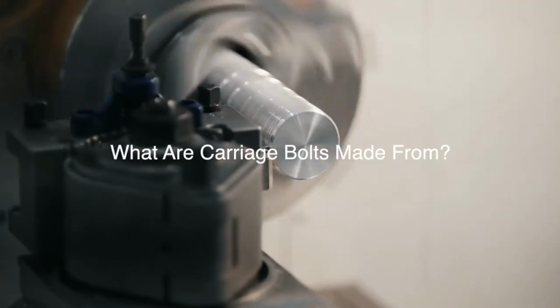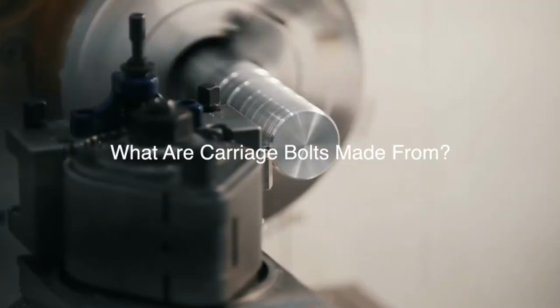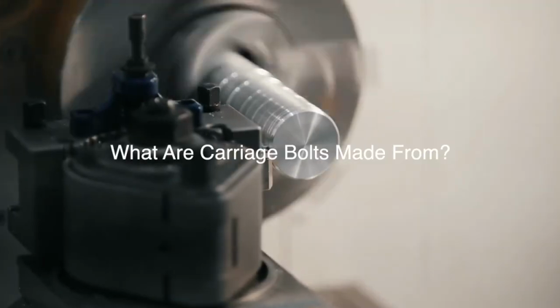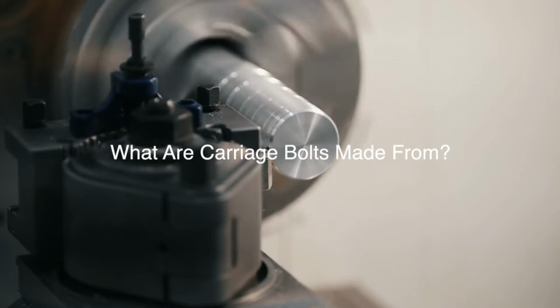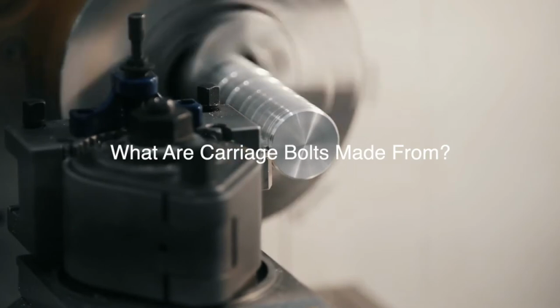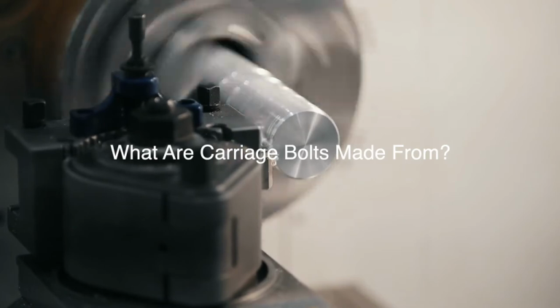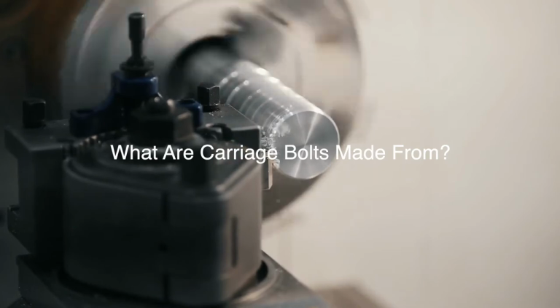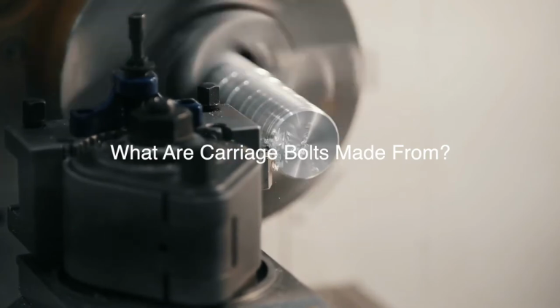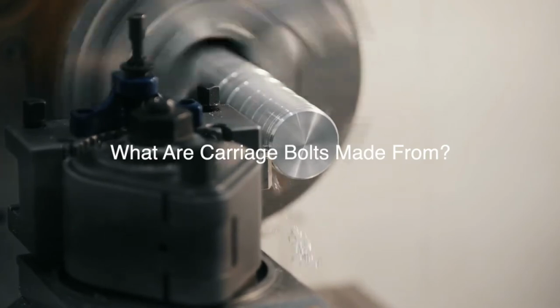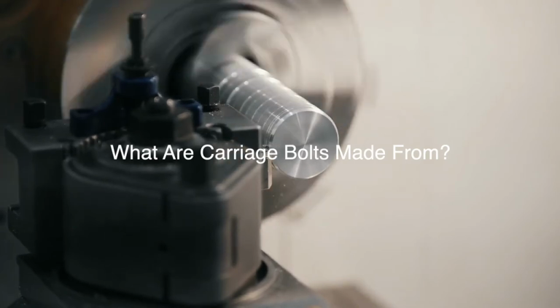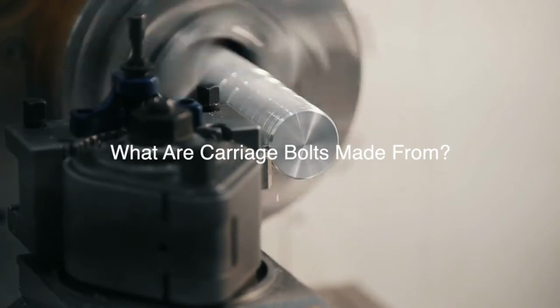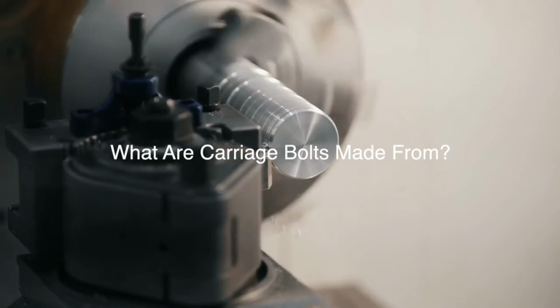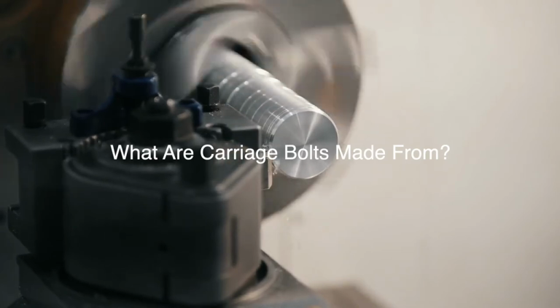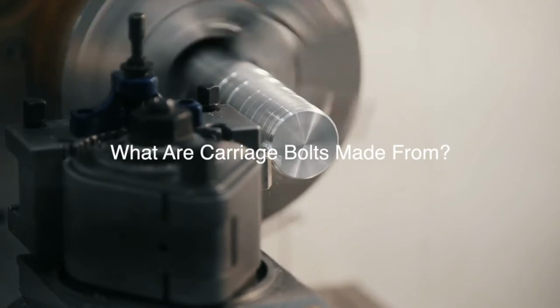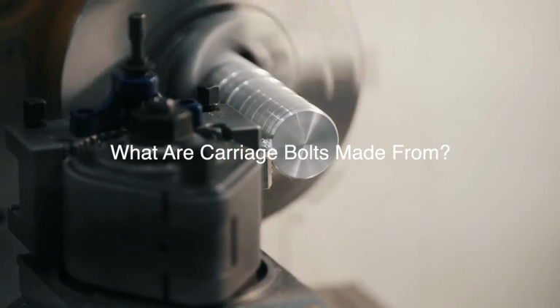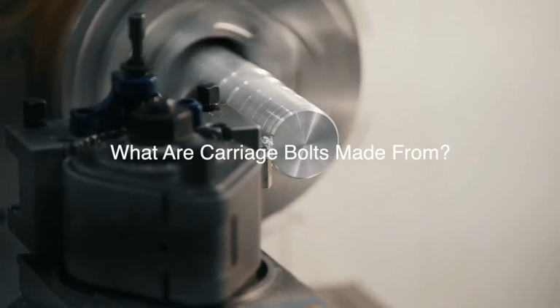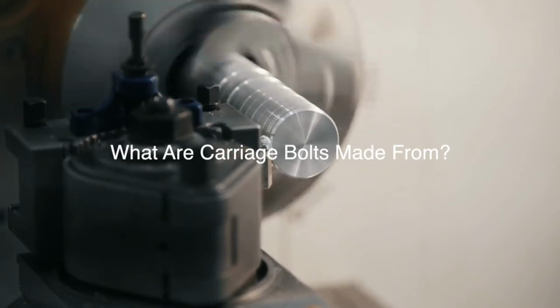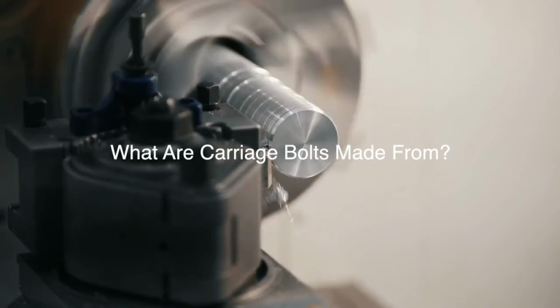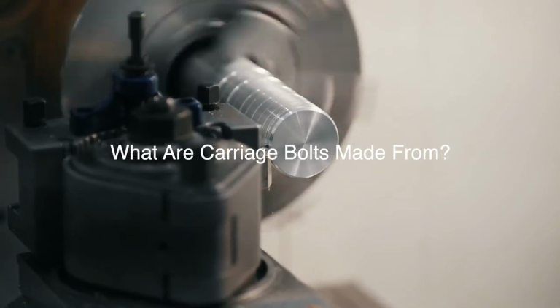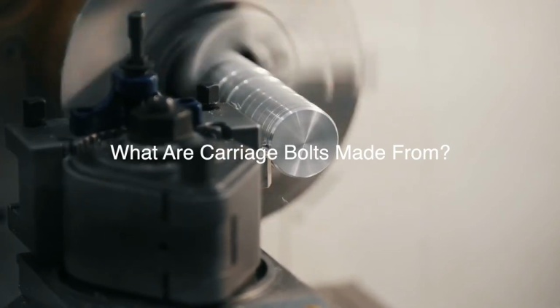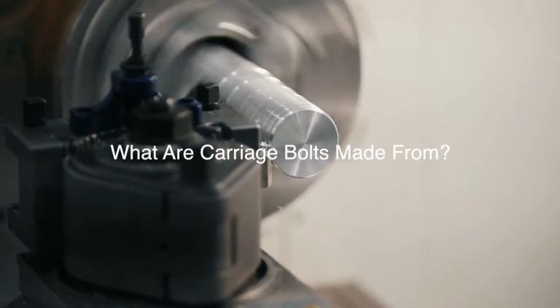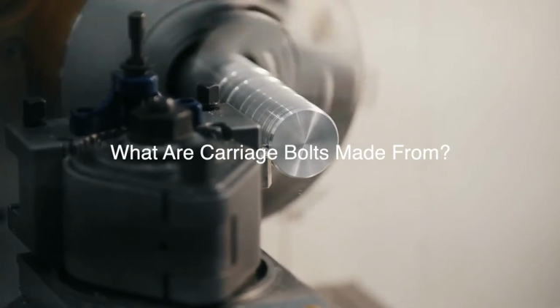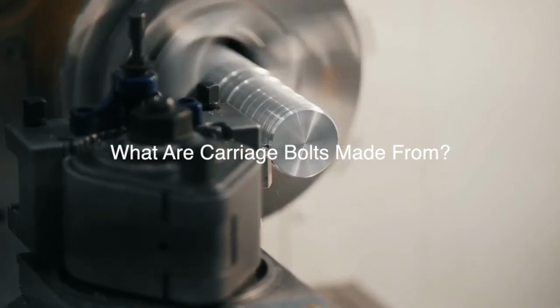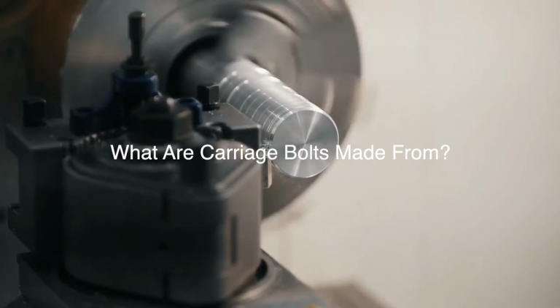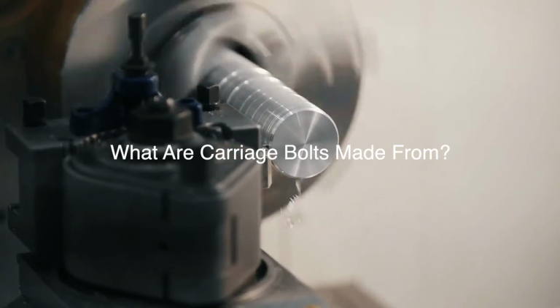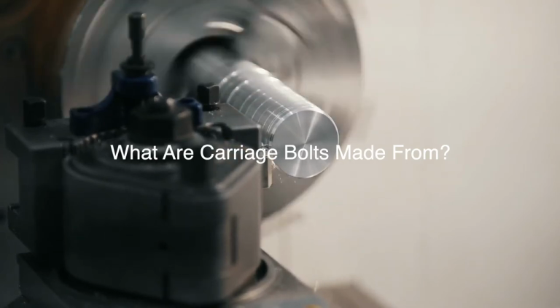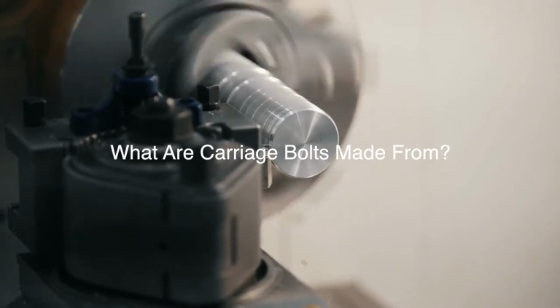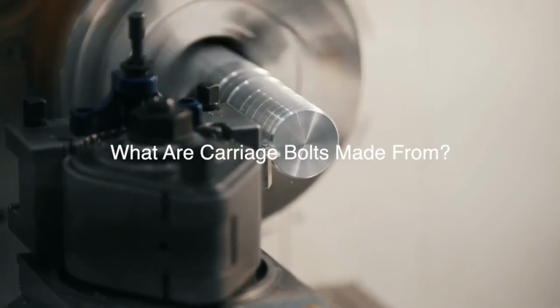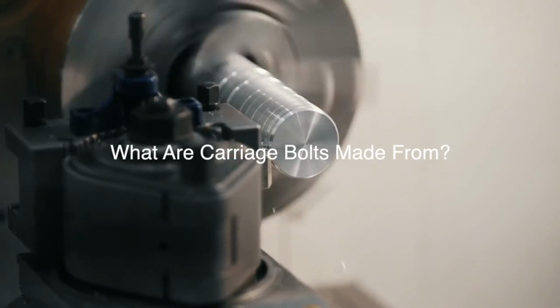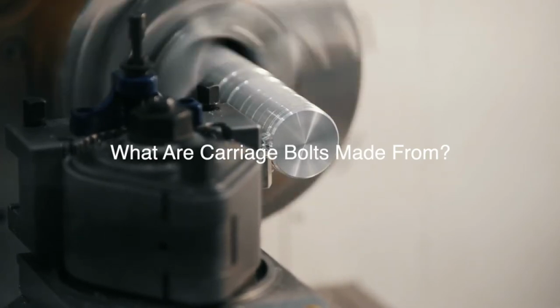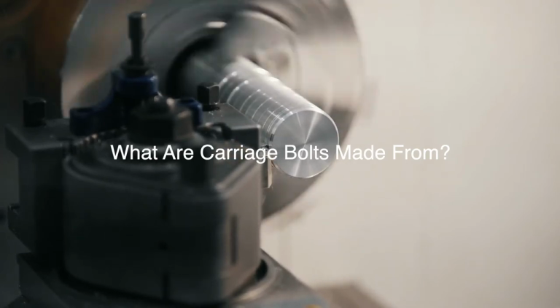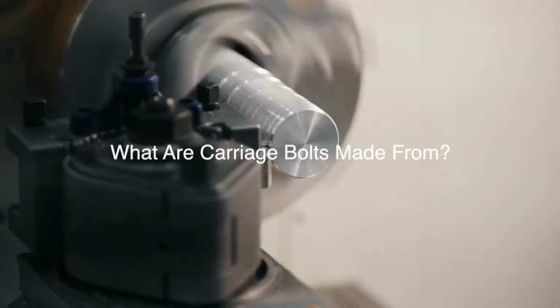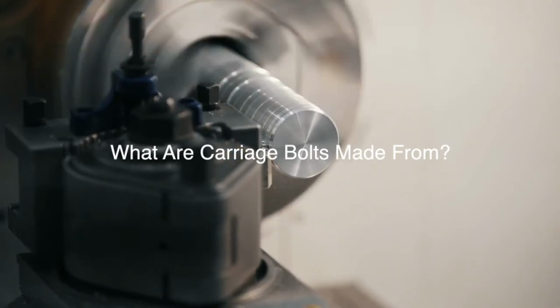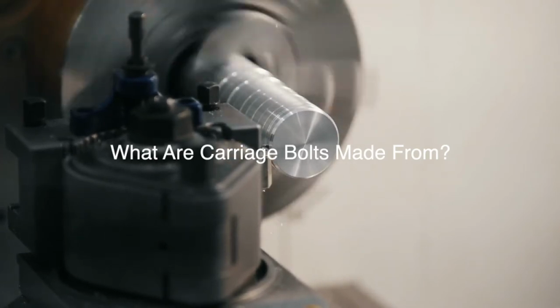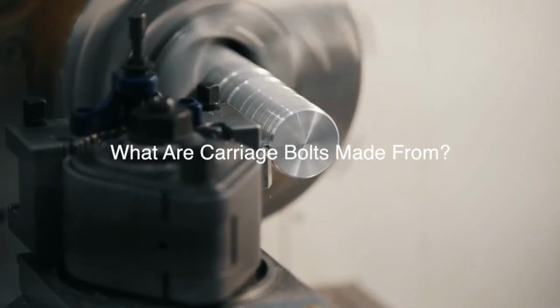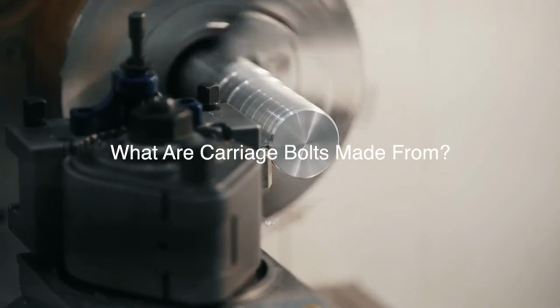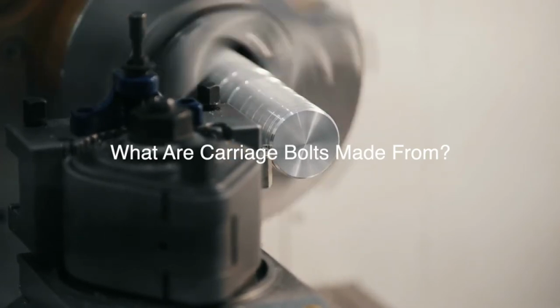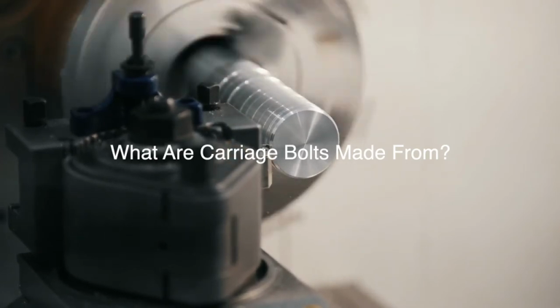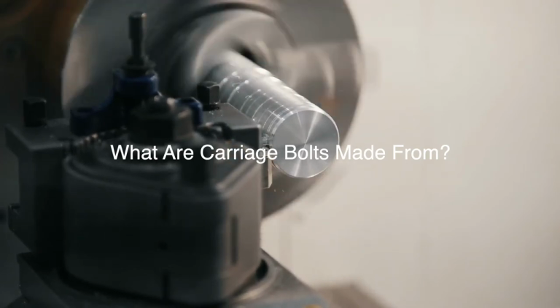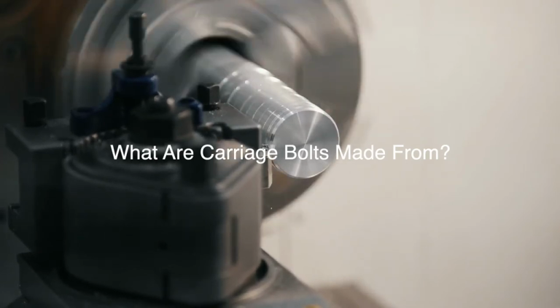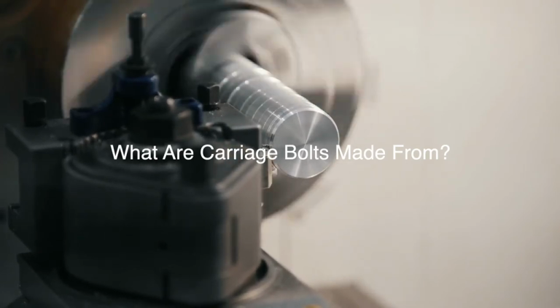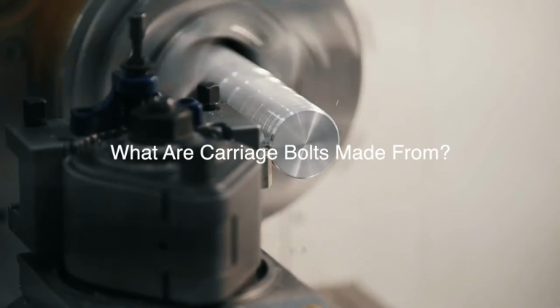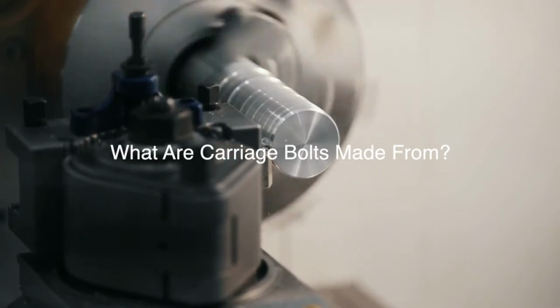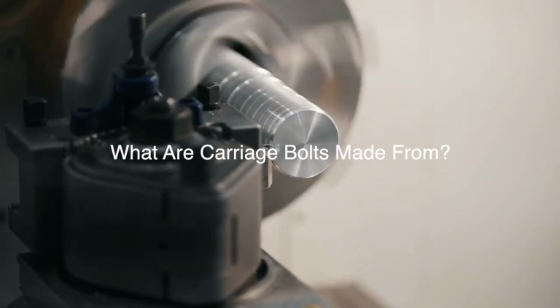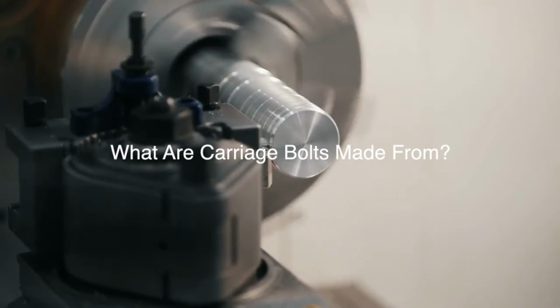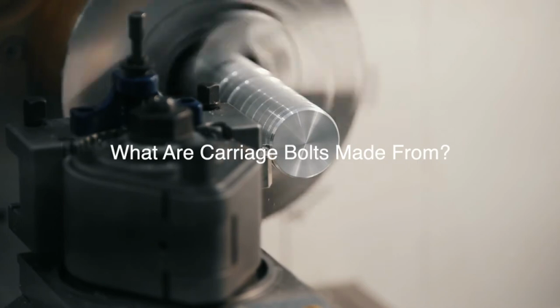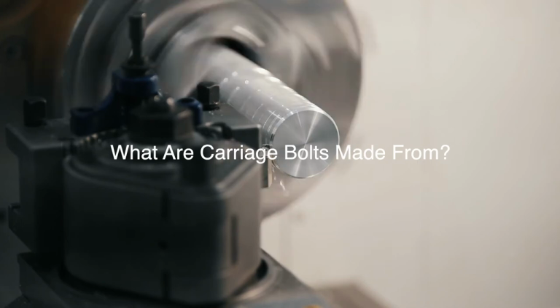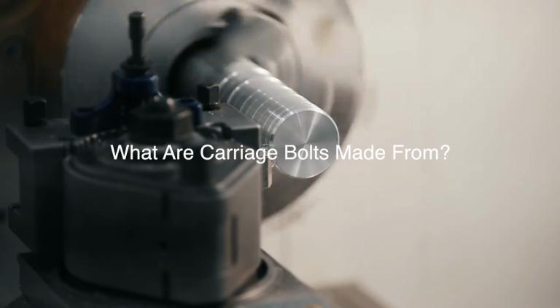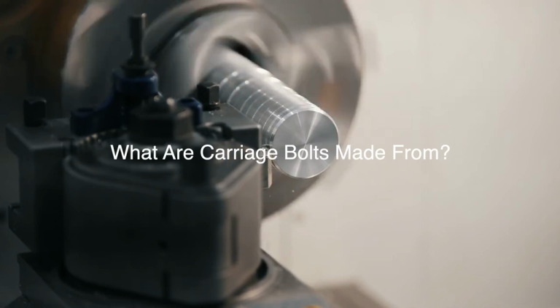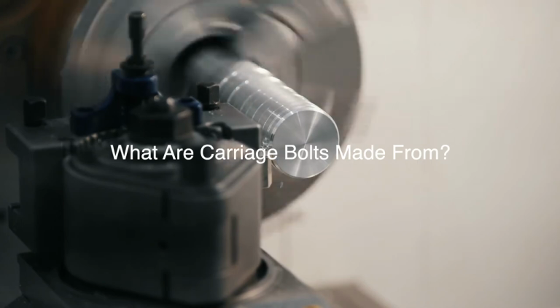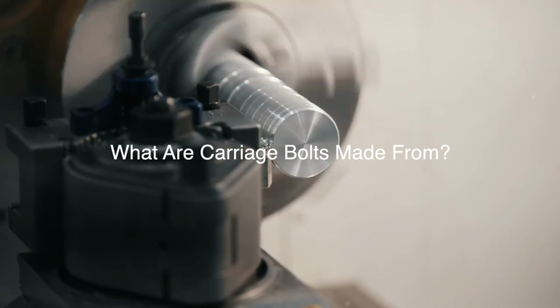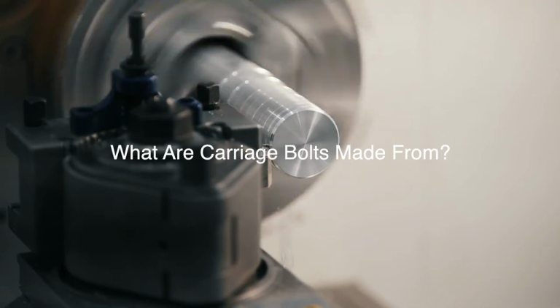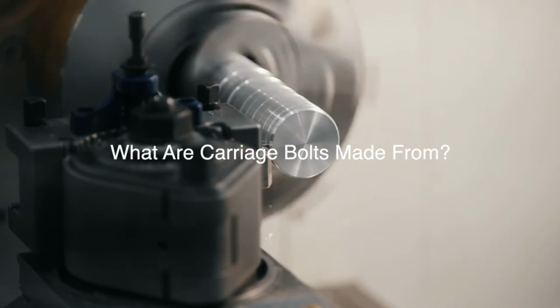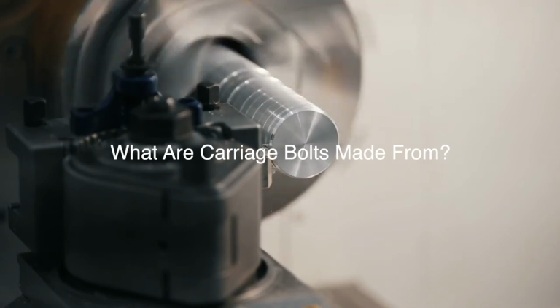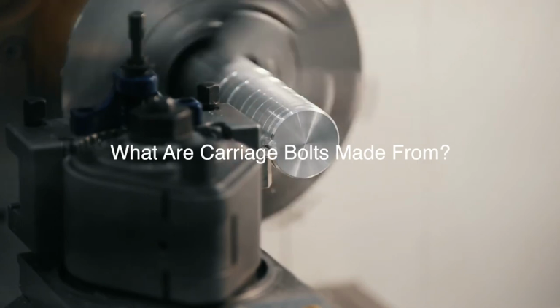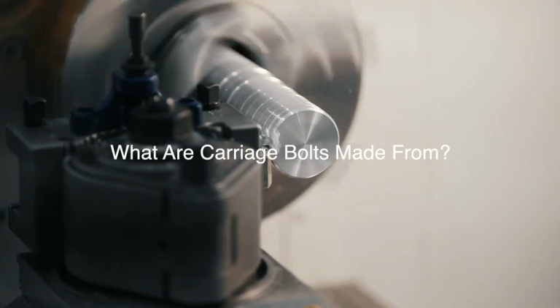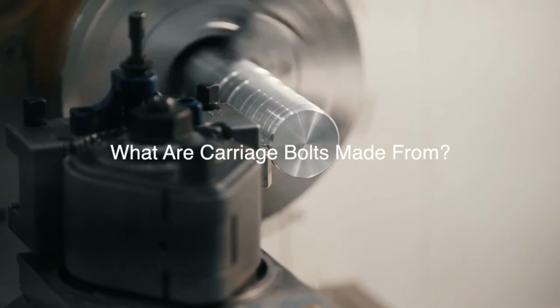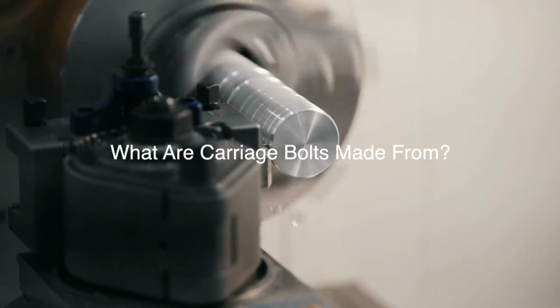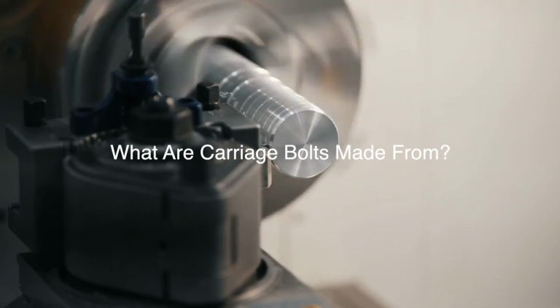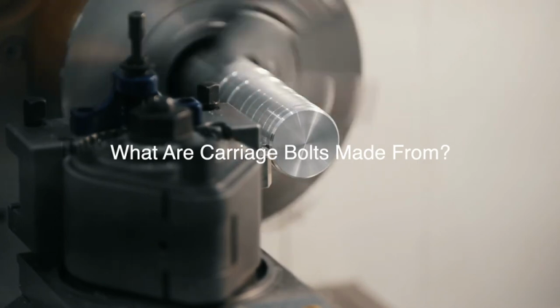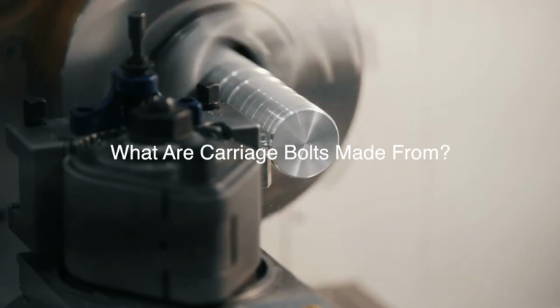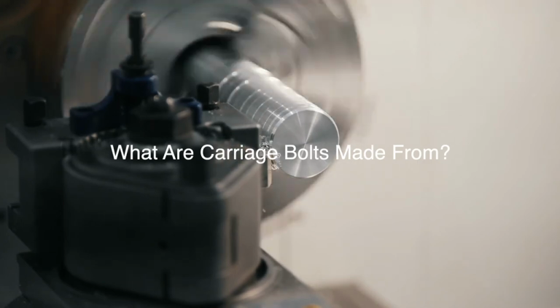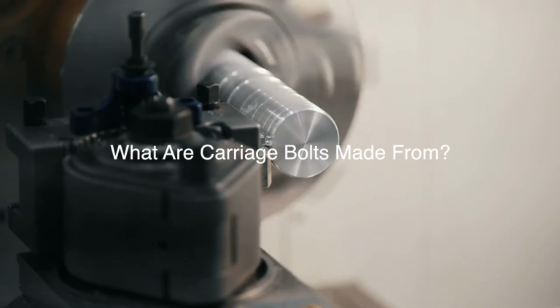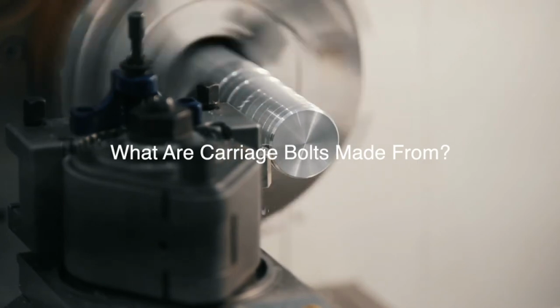Carriage bolts may also be treated with various finishes to improve their resistance. These treatments include hot-dip galvanization and zinc plating.